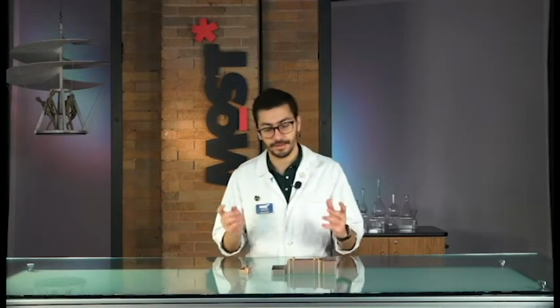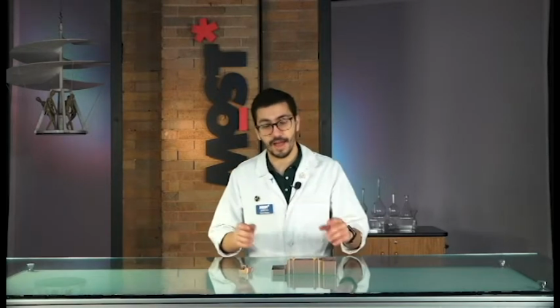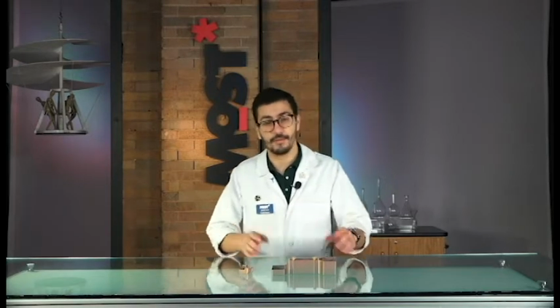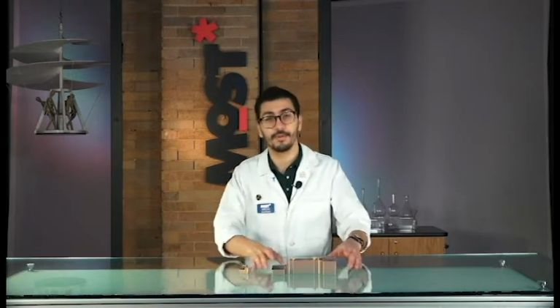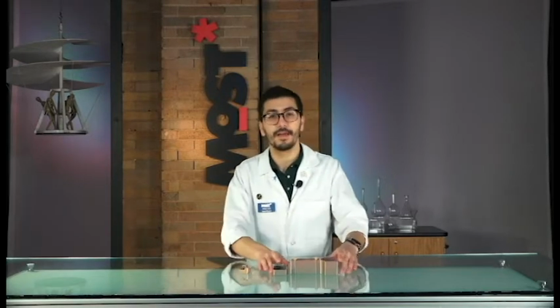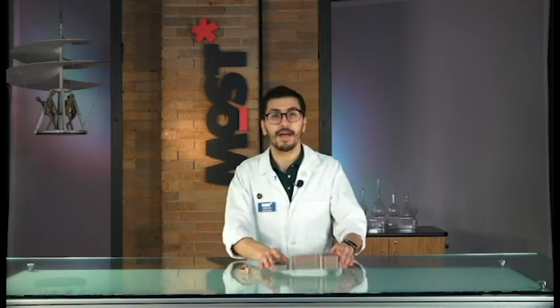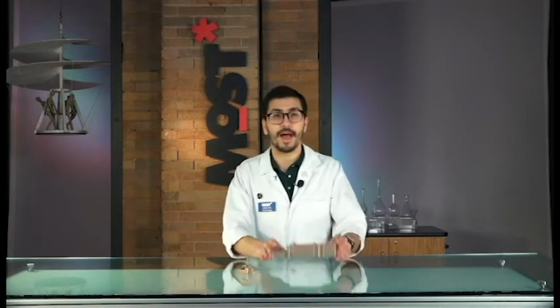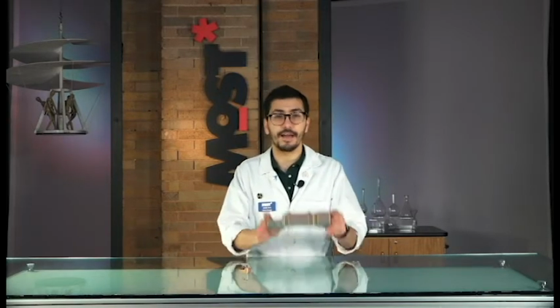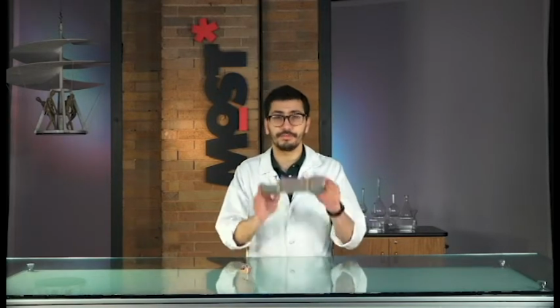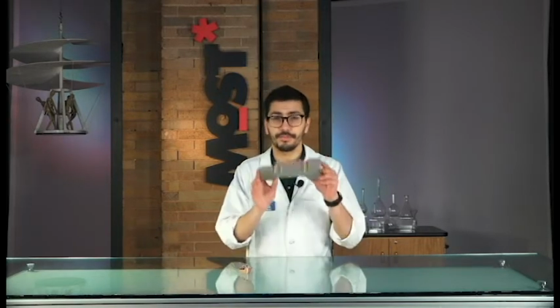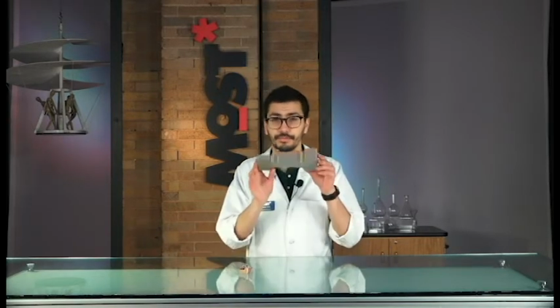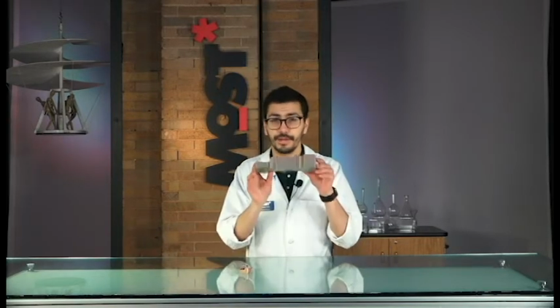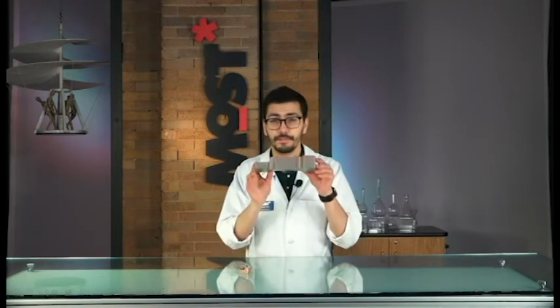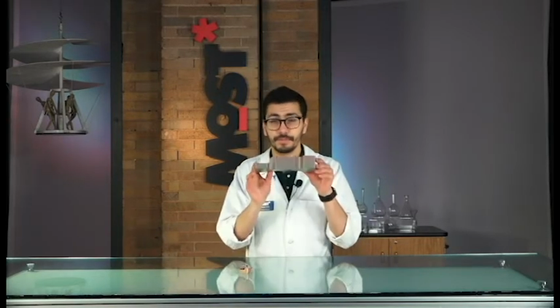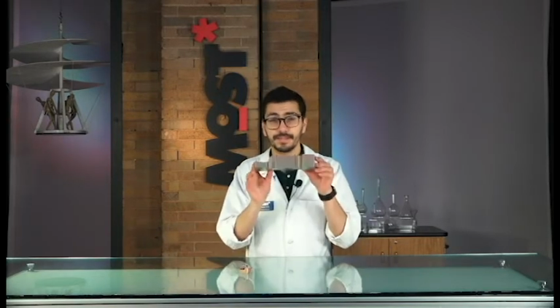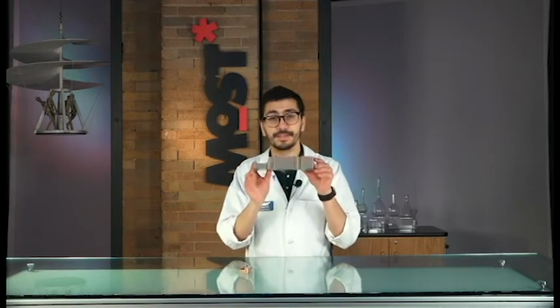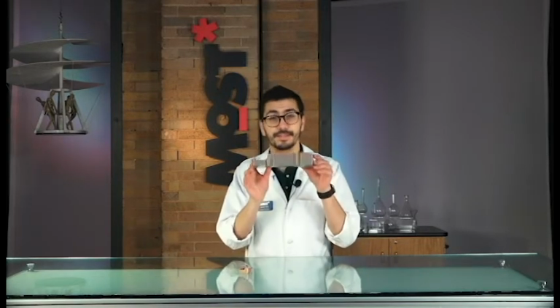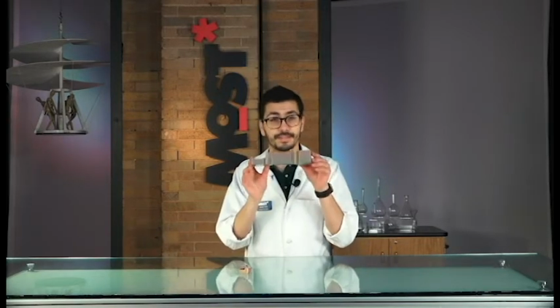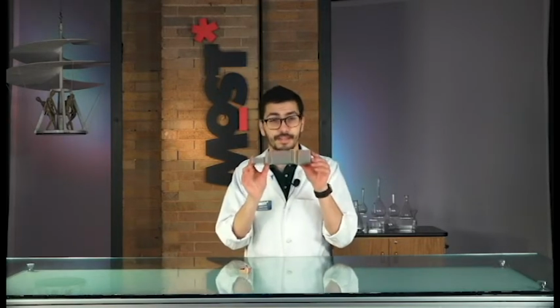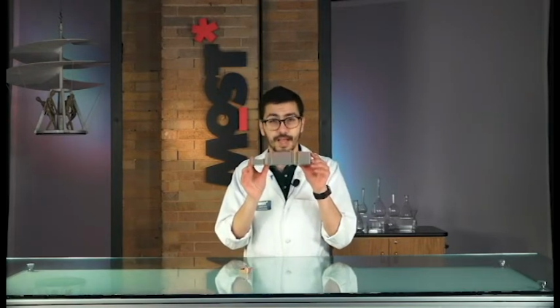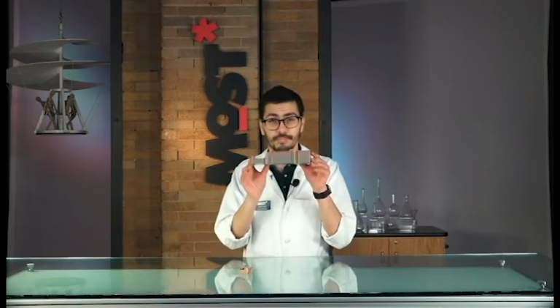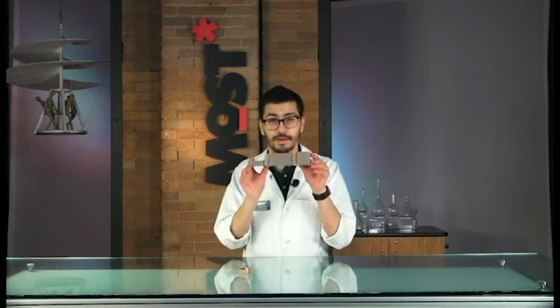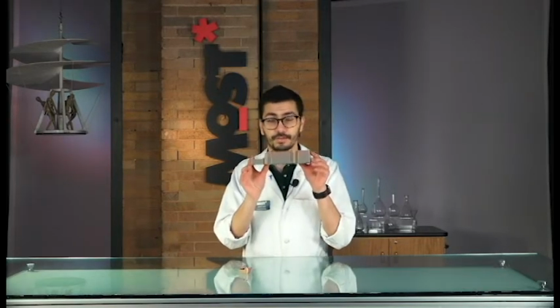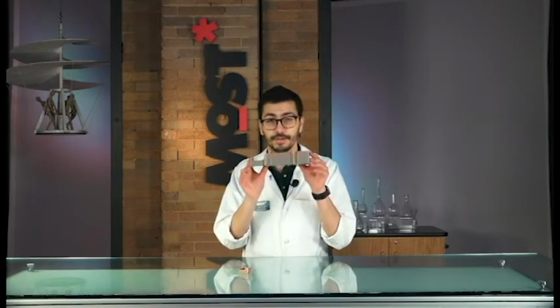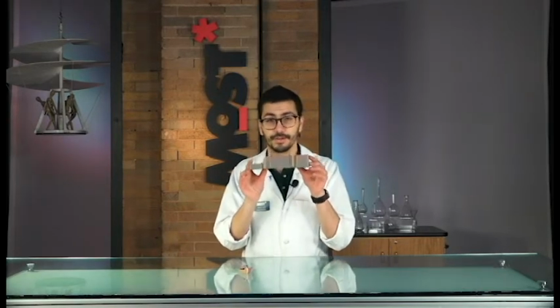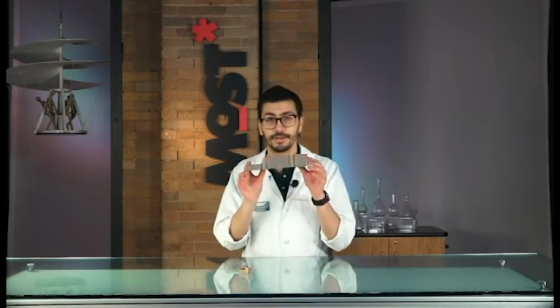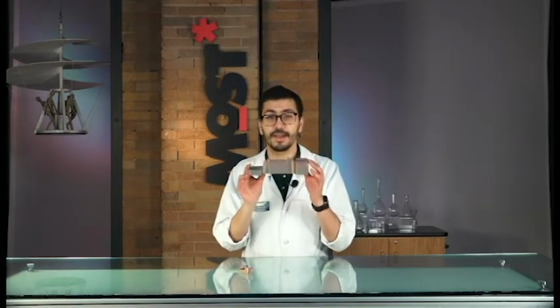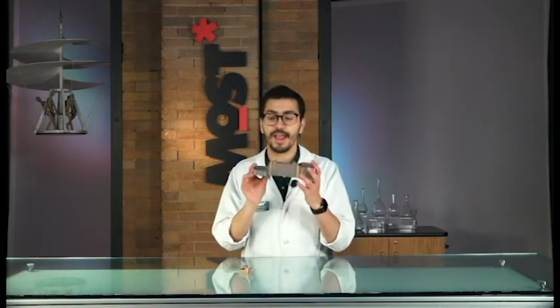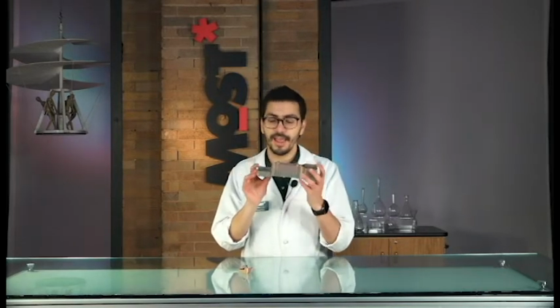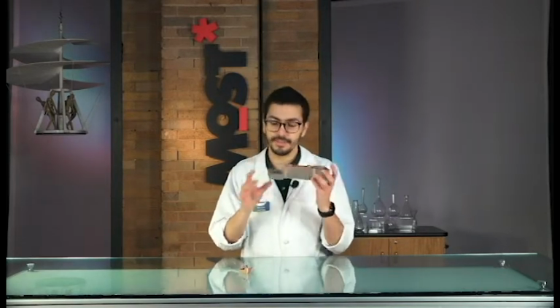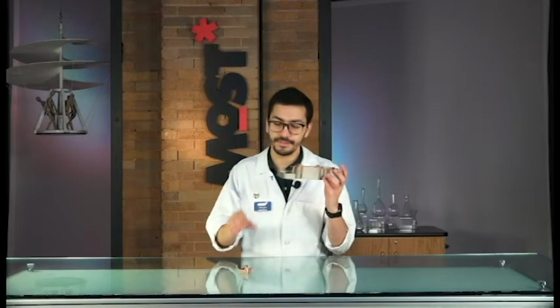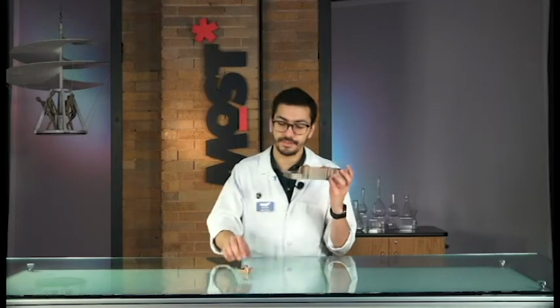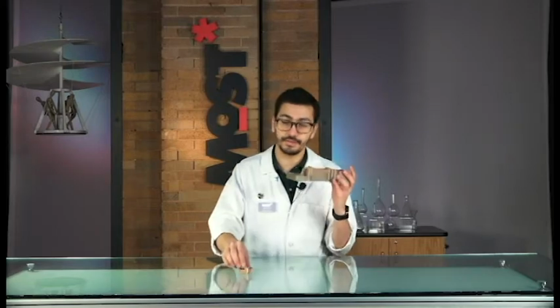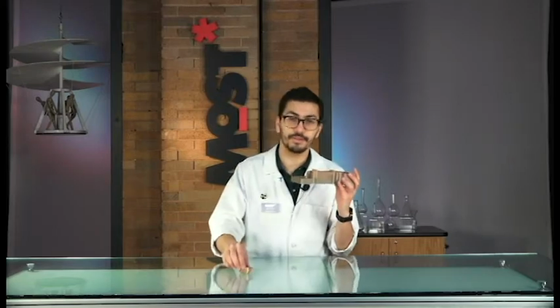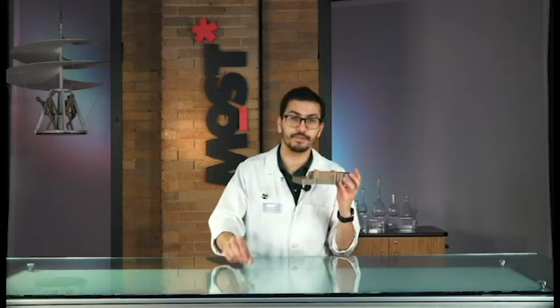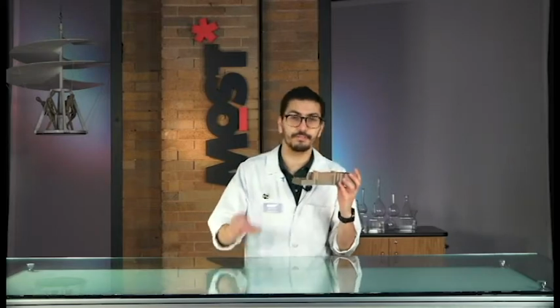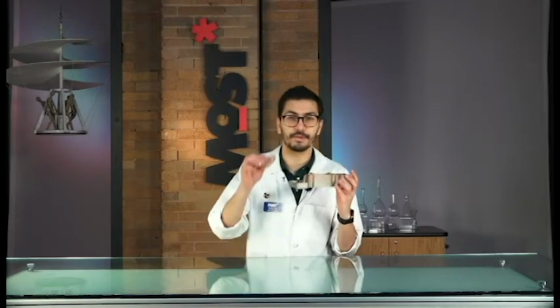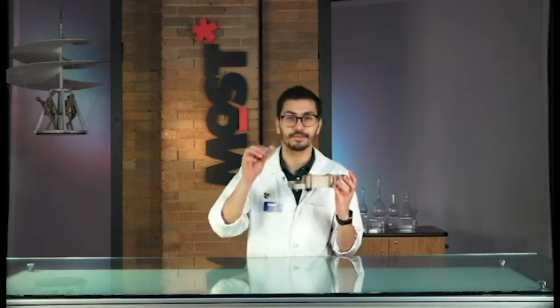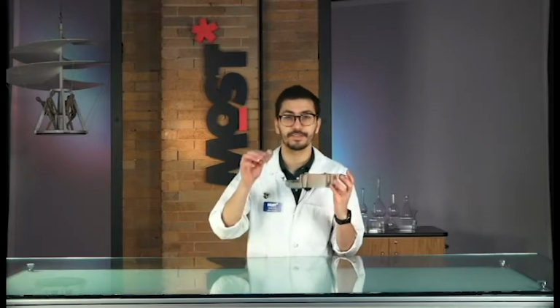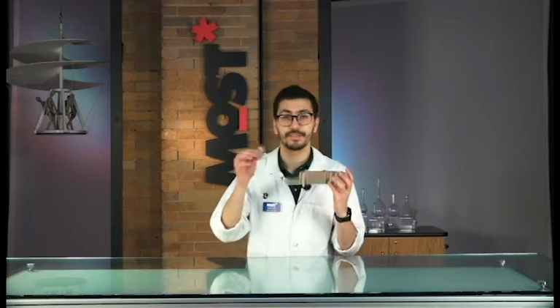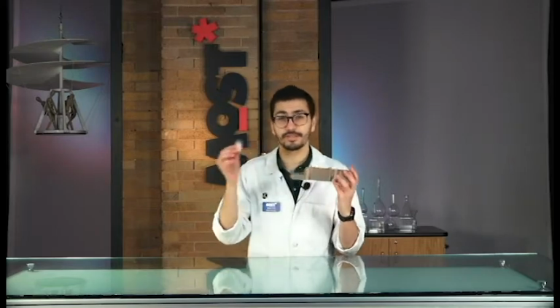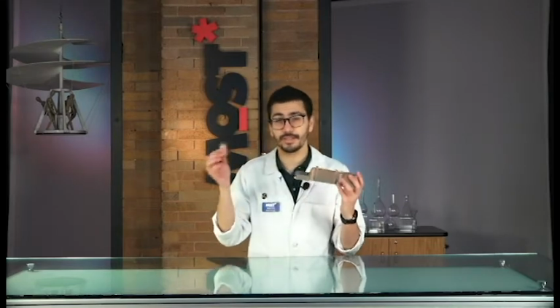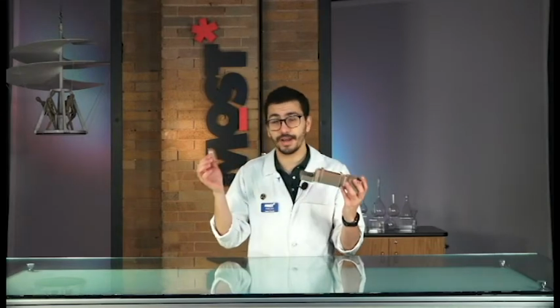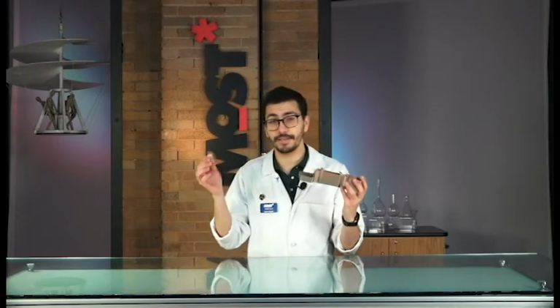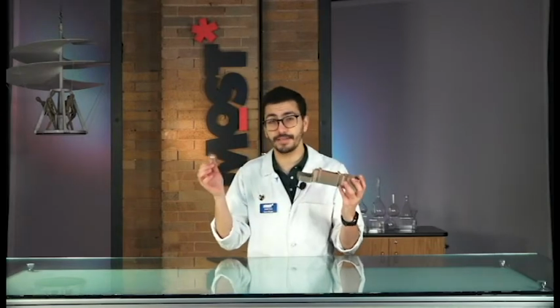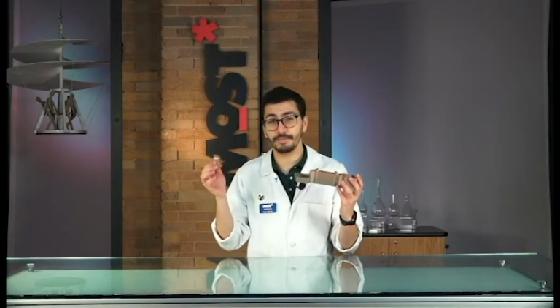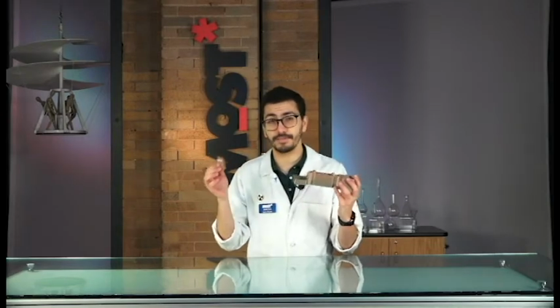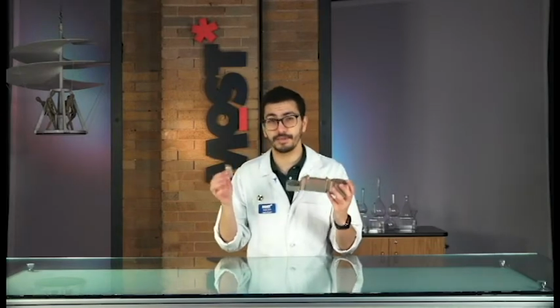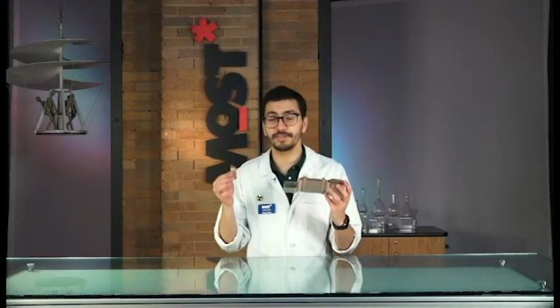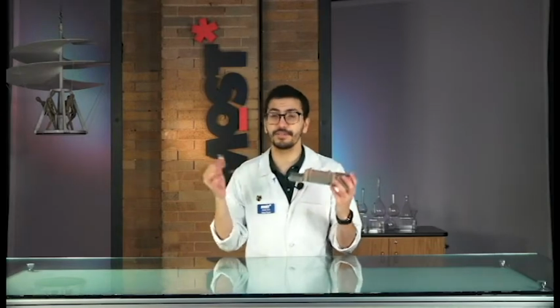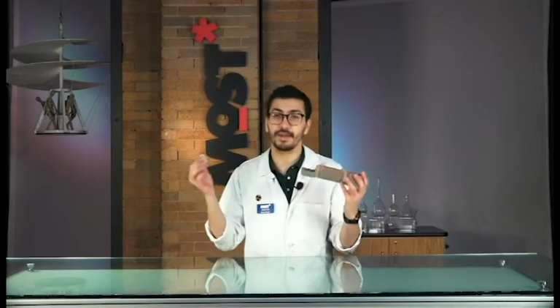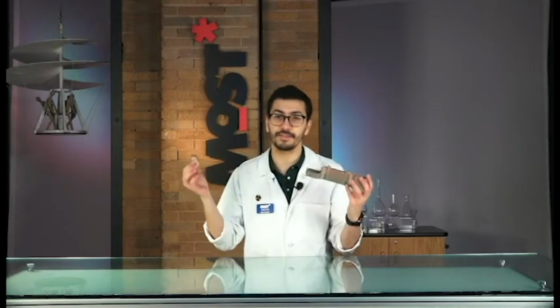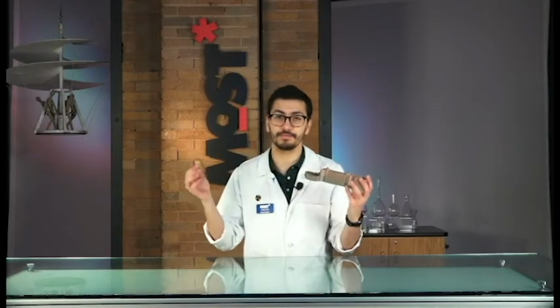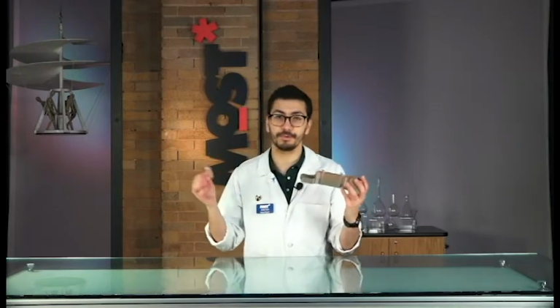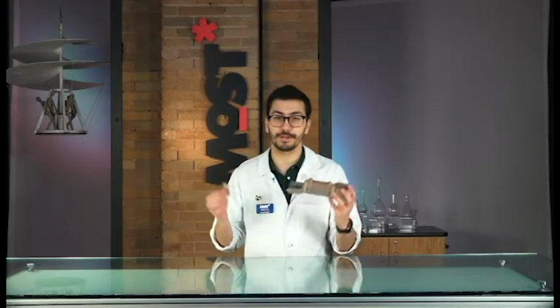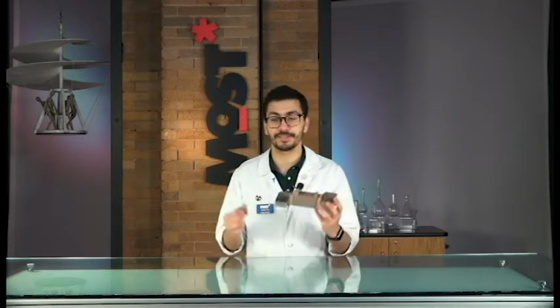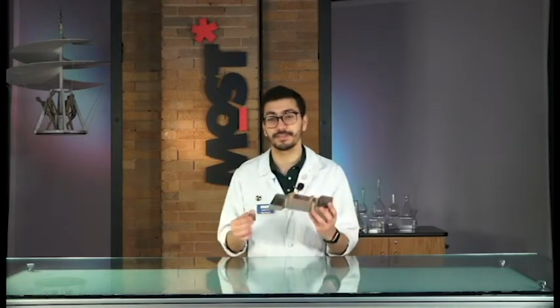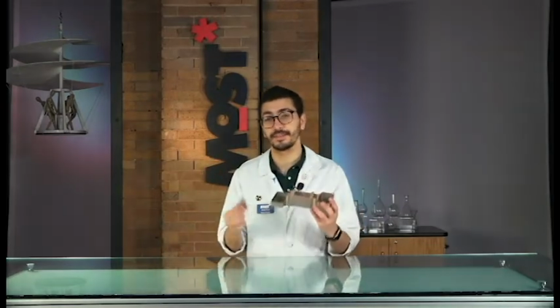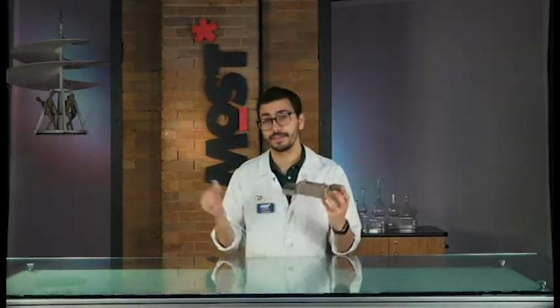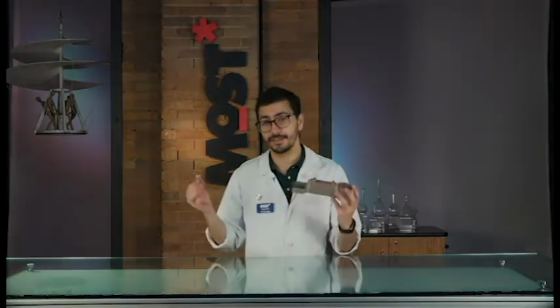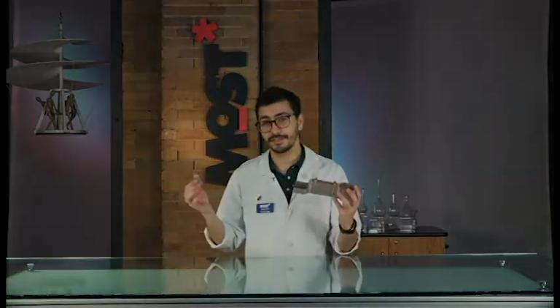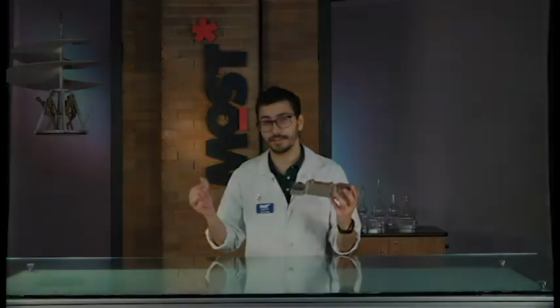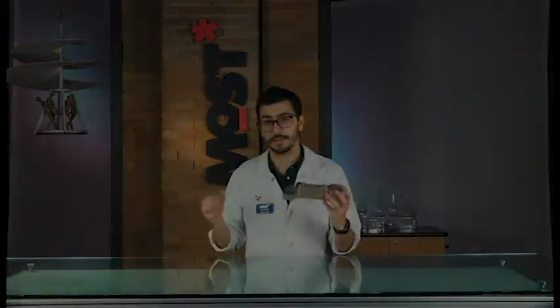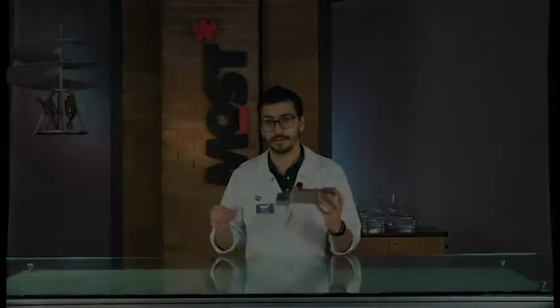I've 3D printed this lock model here, and these cute little boats, so that I can demonstrate to you how this works. Let's take a look.